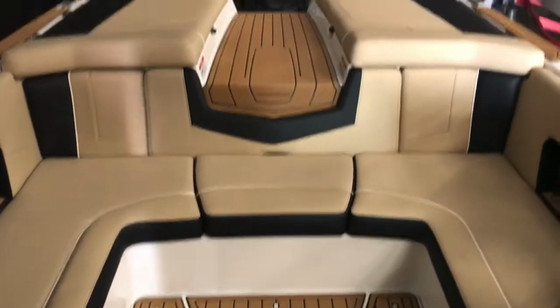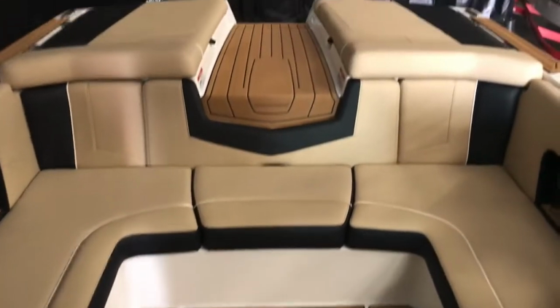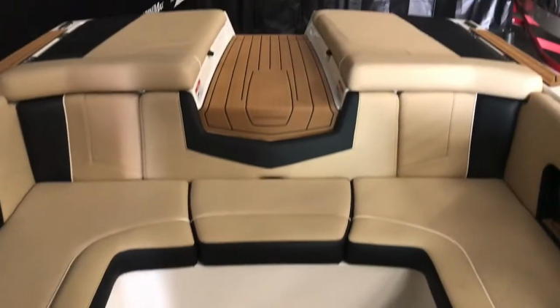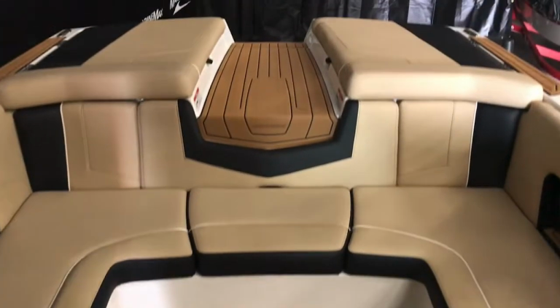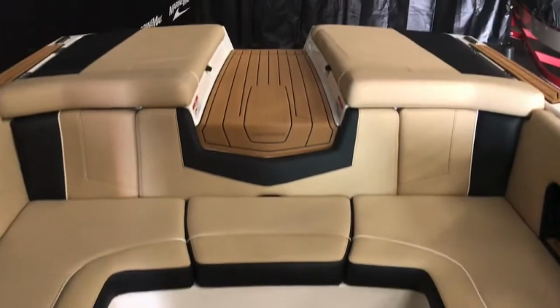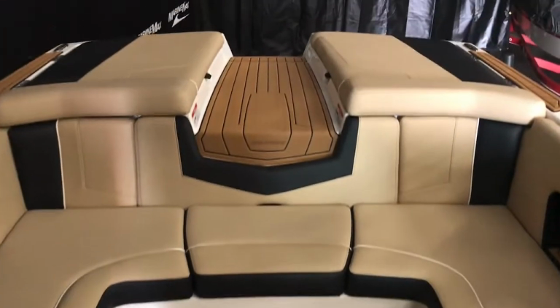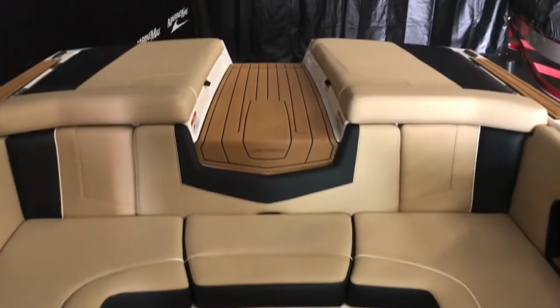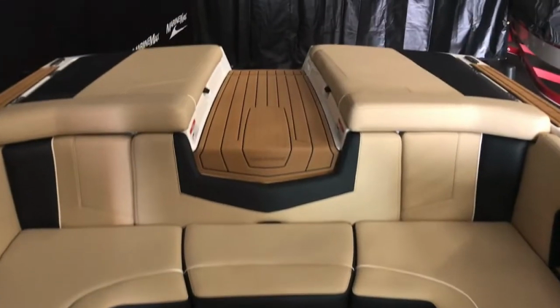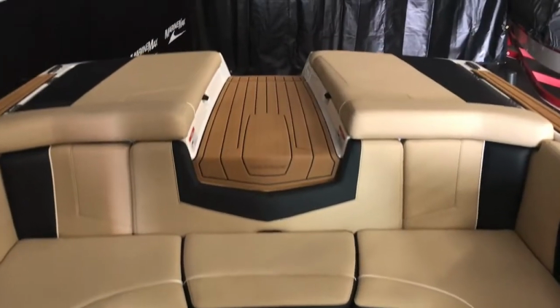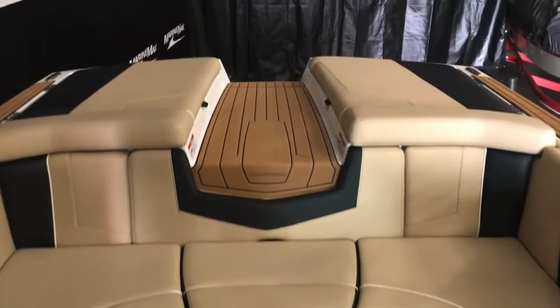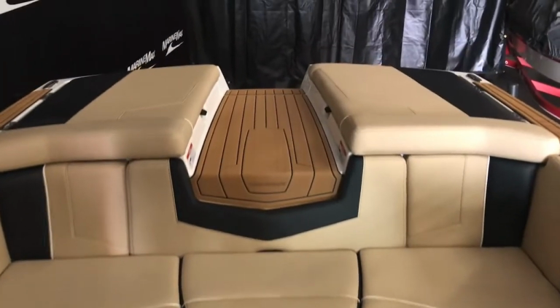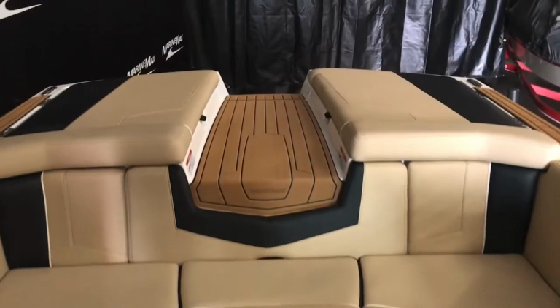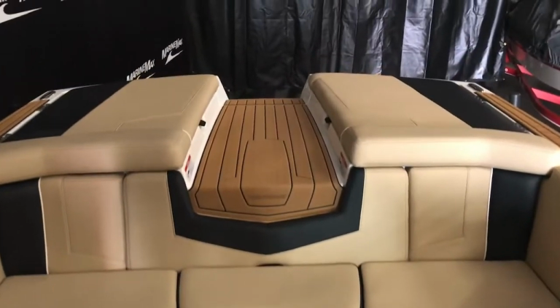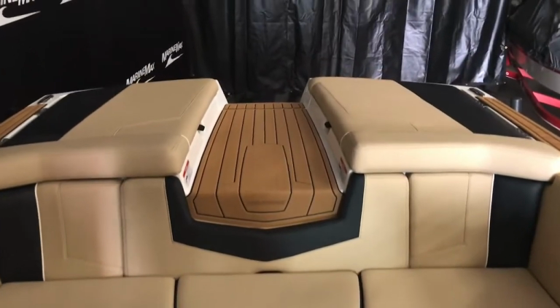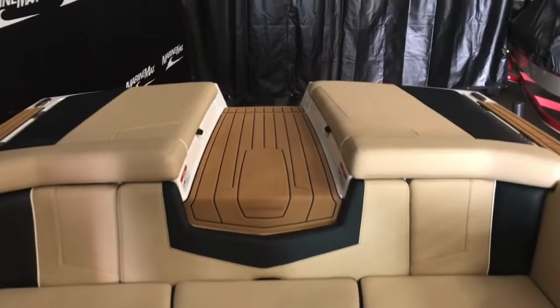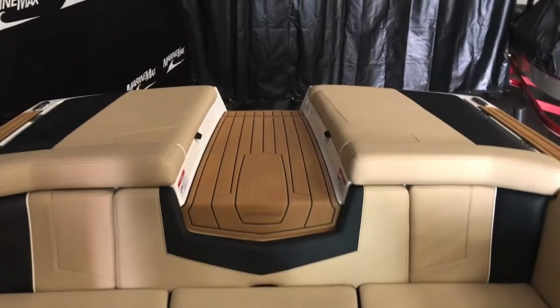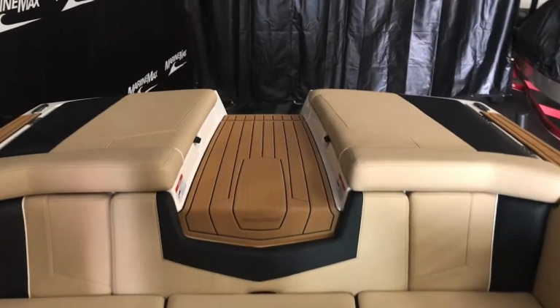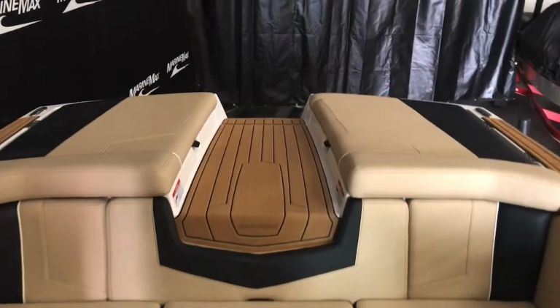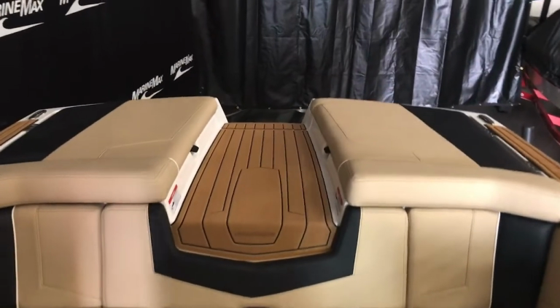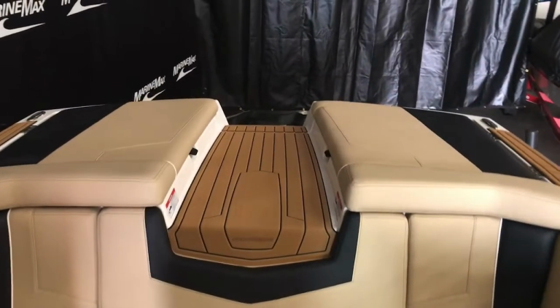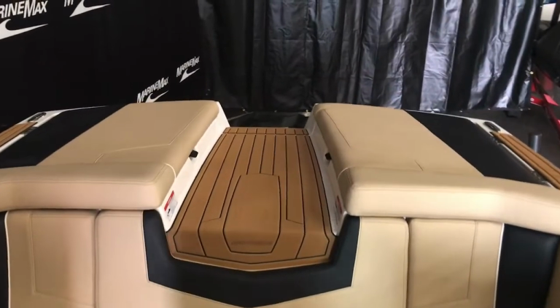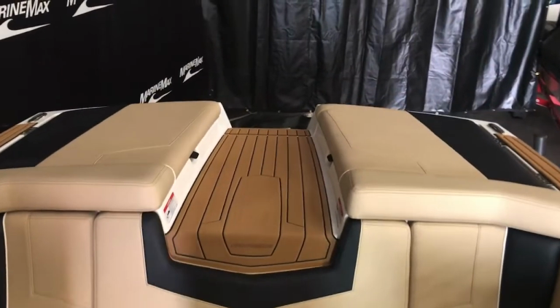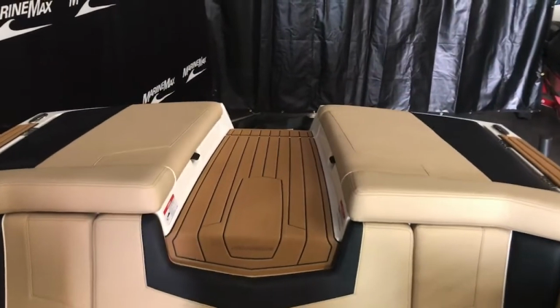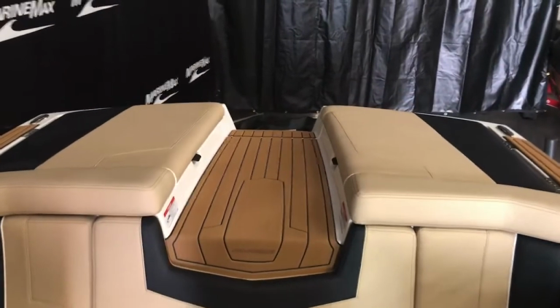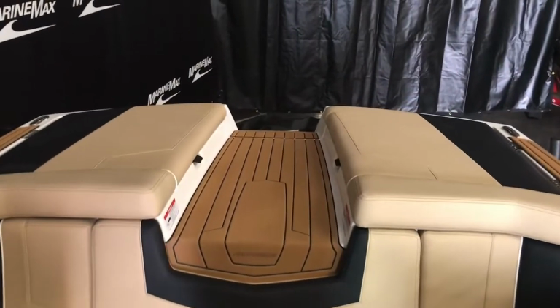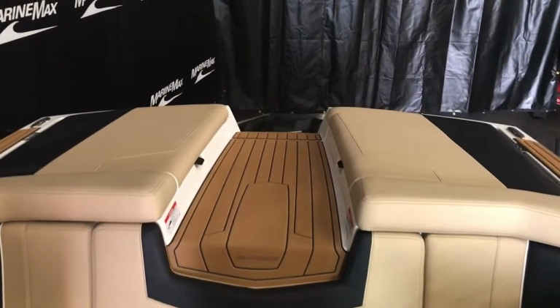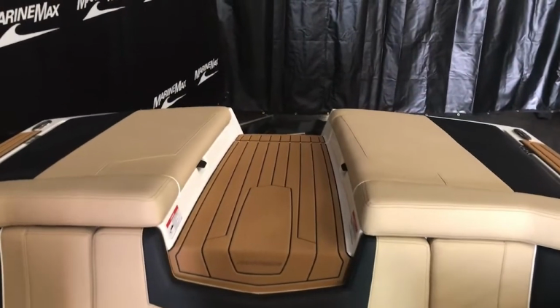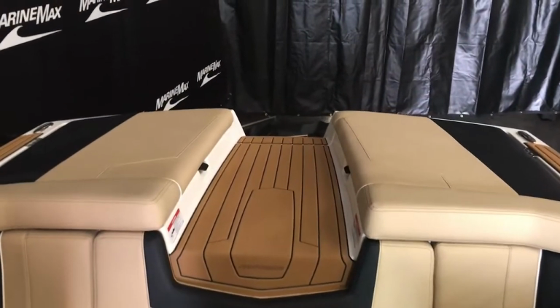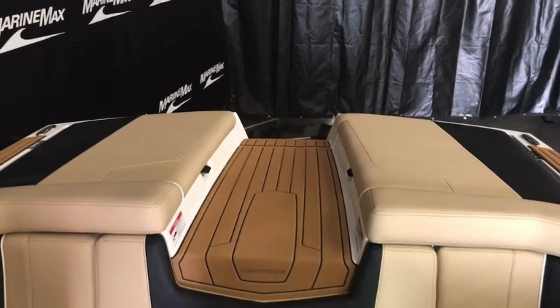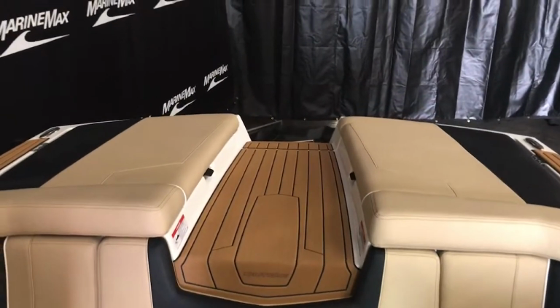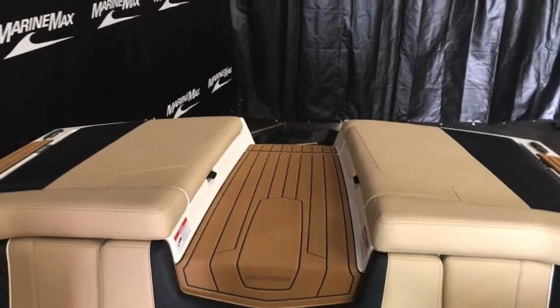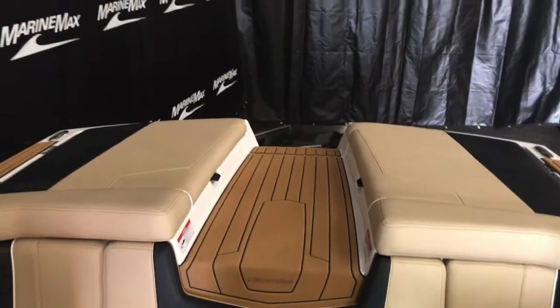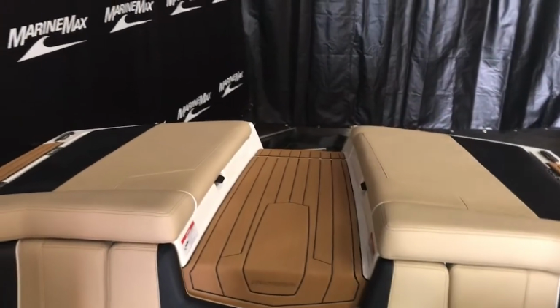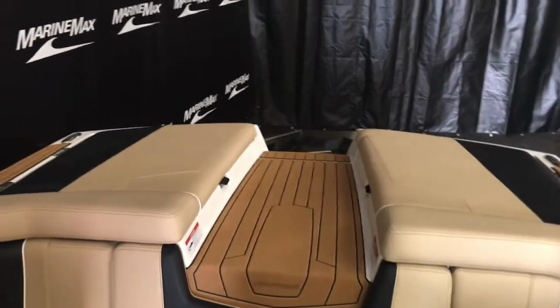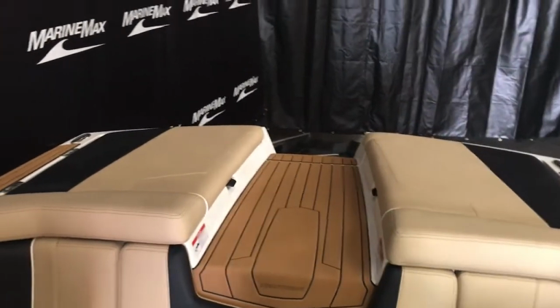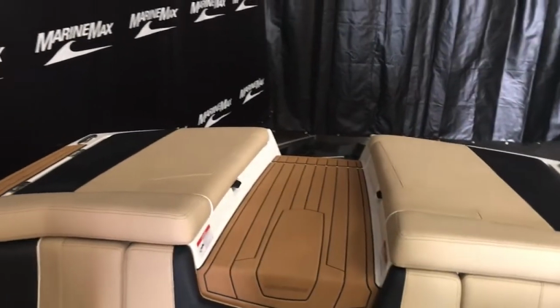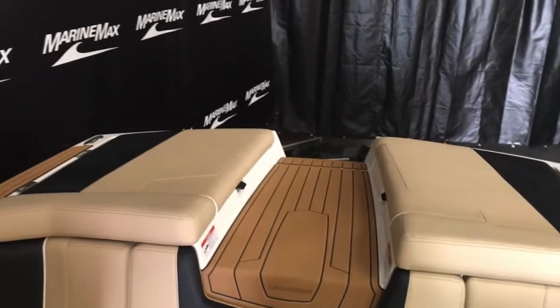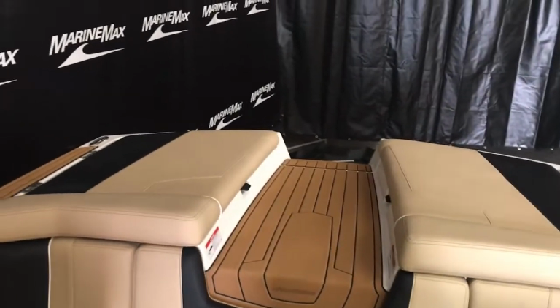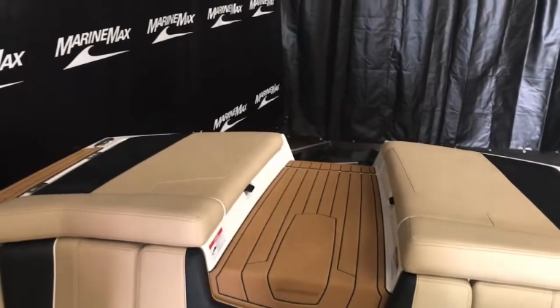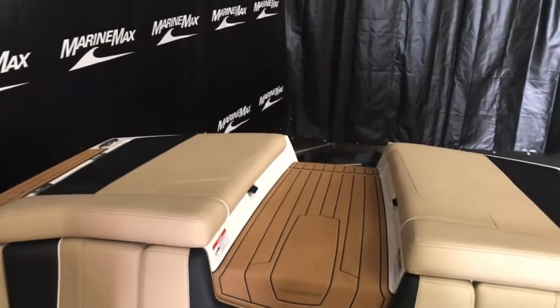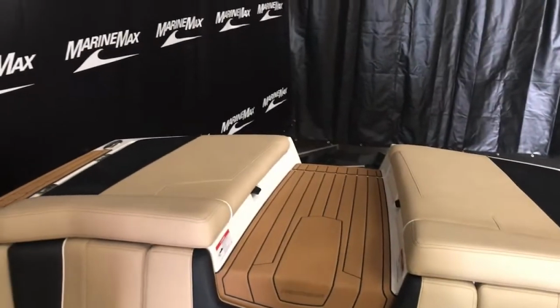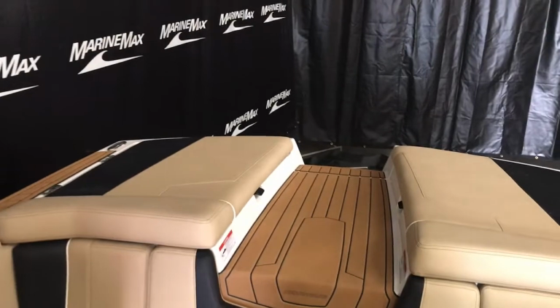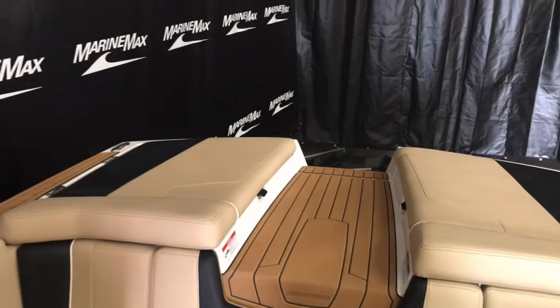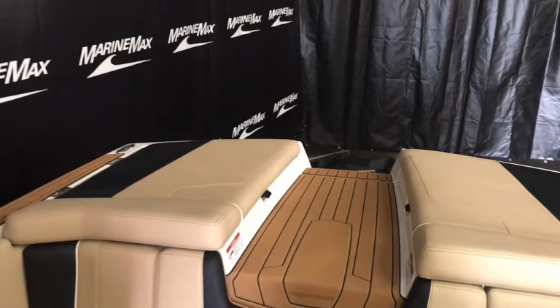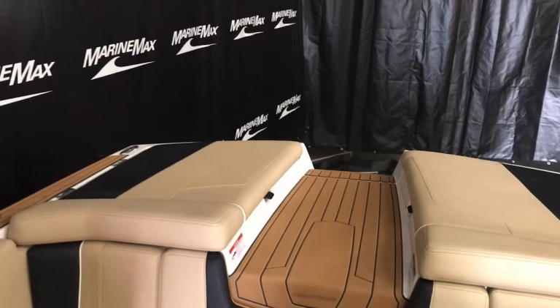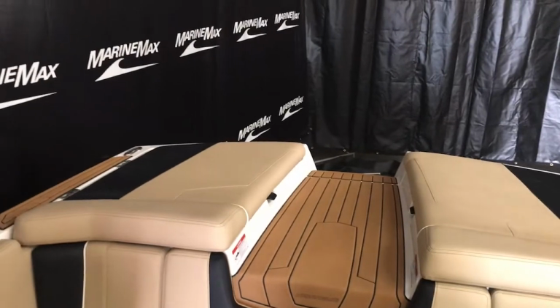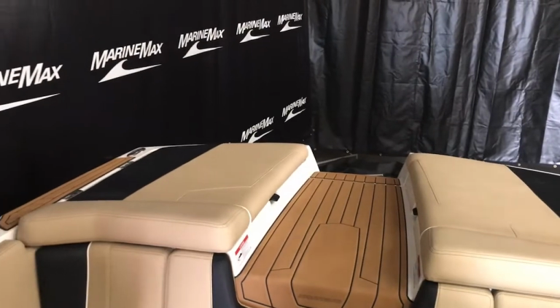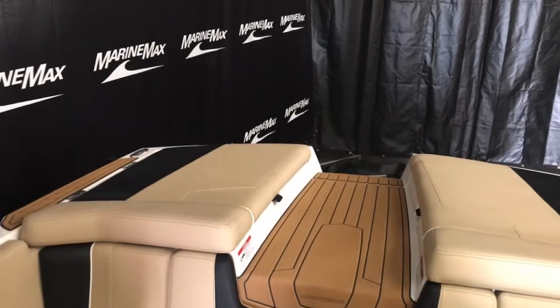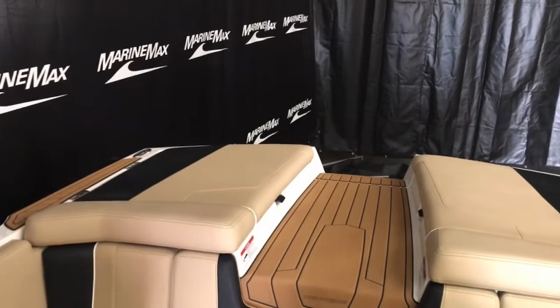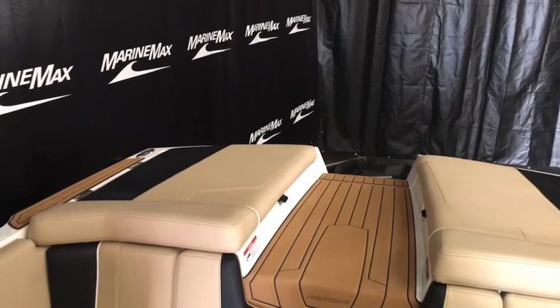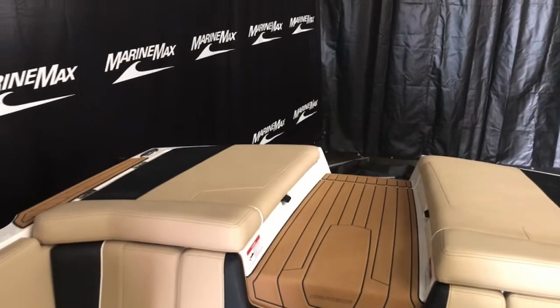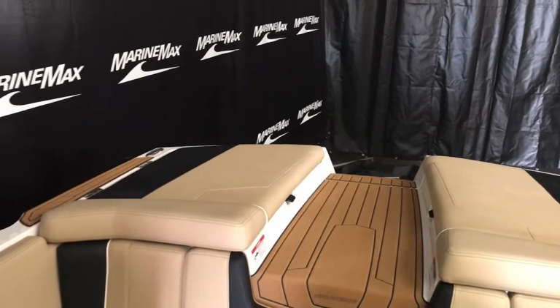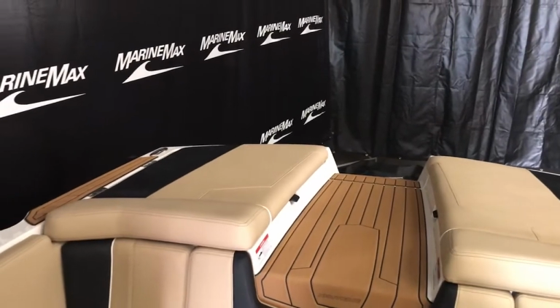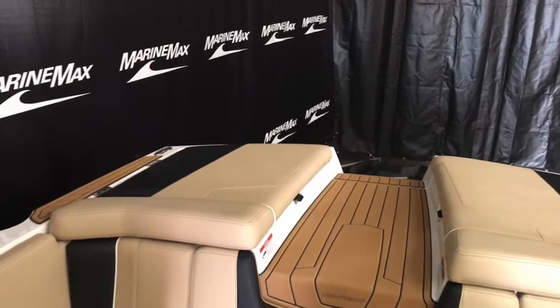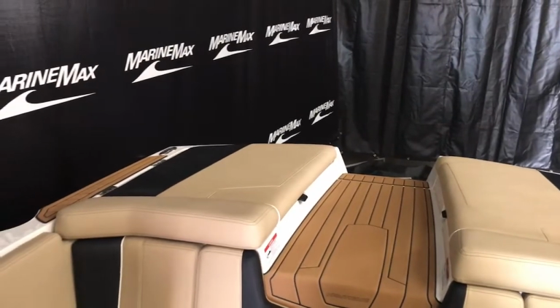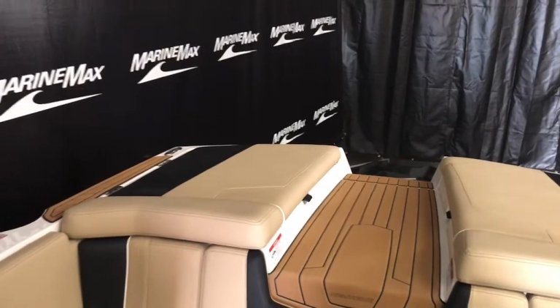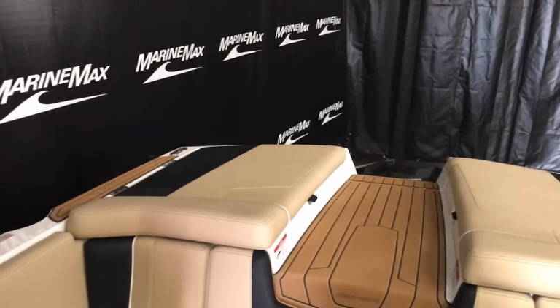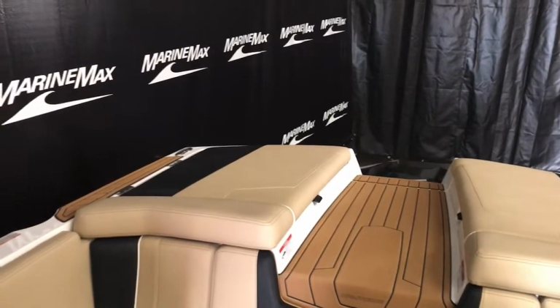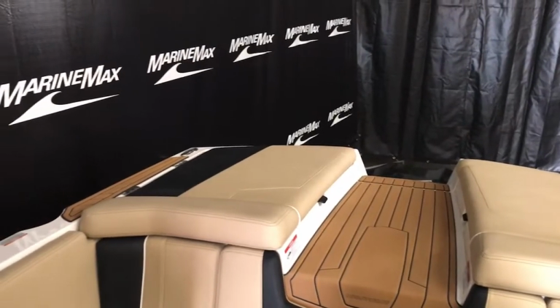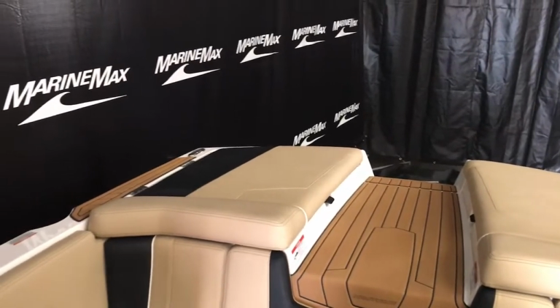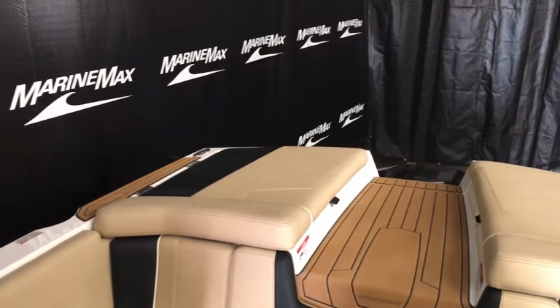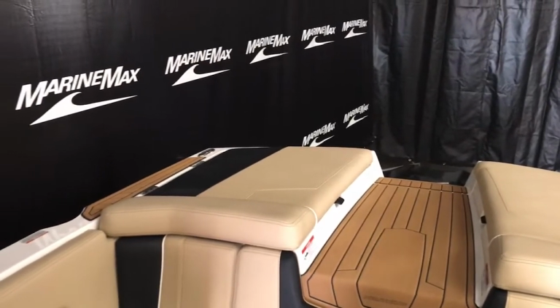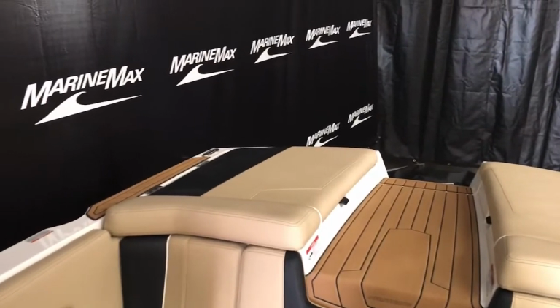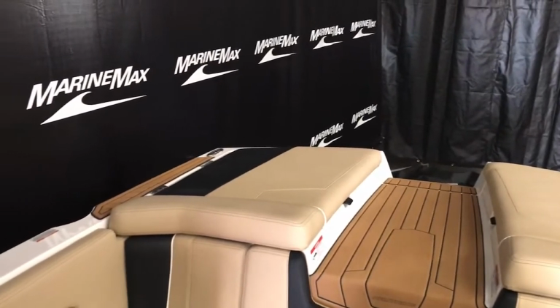Again, my name is Dan Pergett, sales consultant with MarineMax in Rogers, Minnesota. As always, hit that like button and subscribe for more videos.